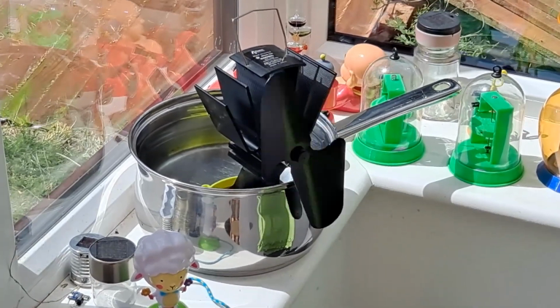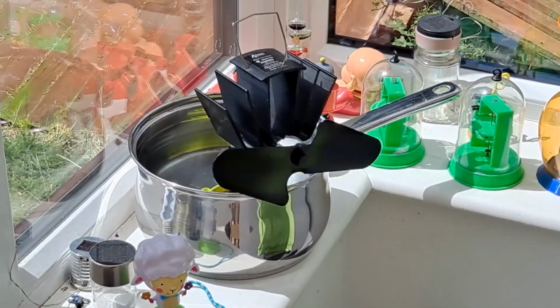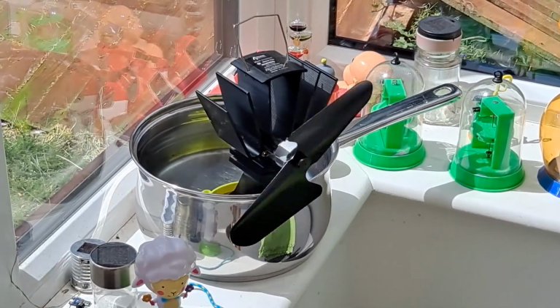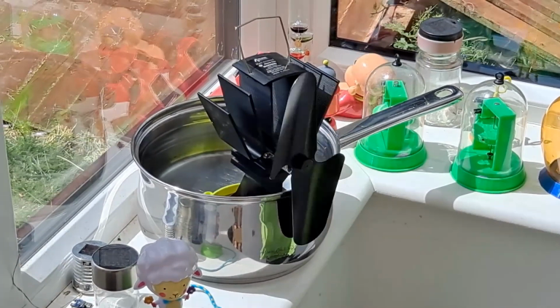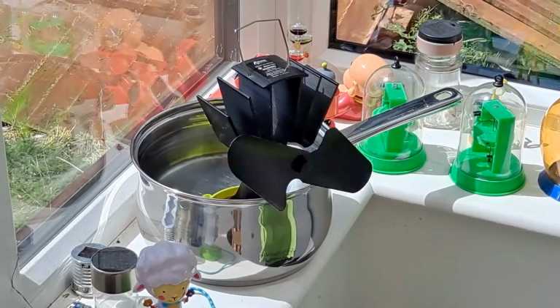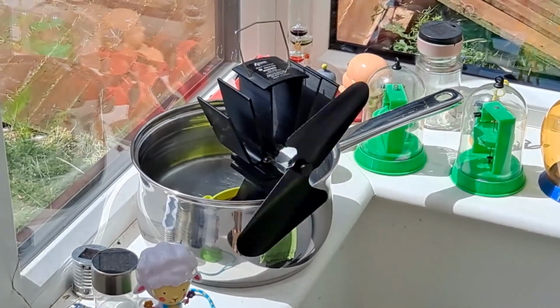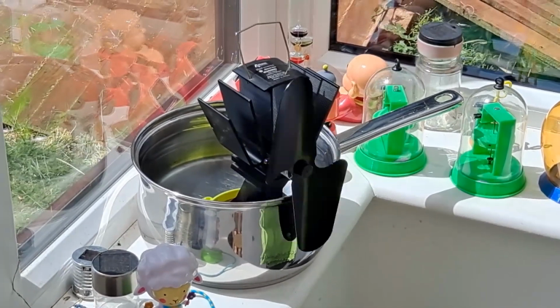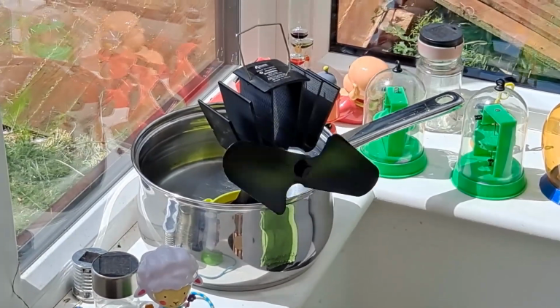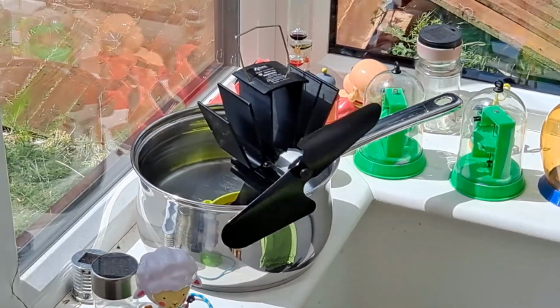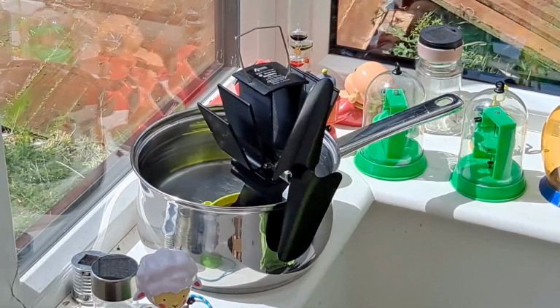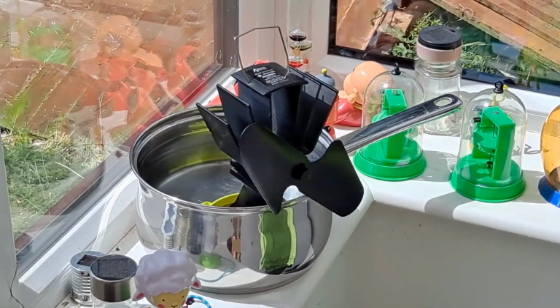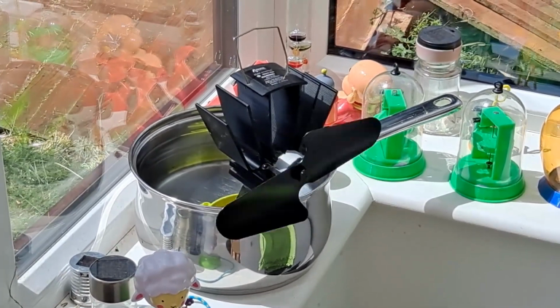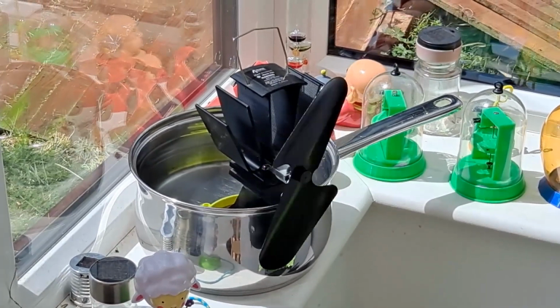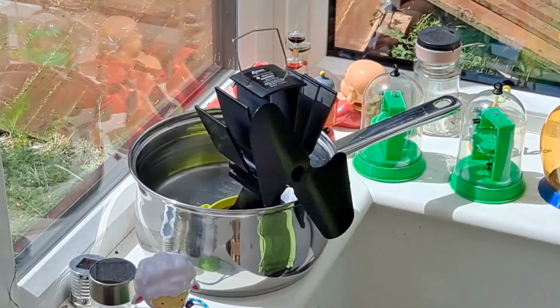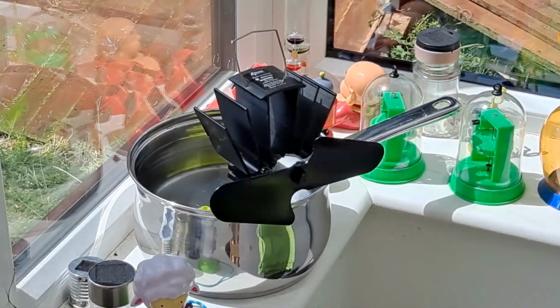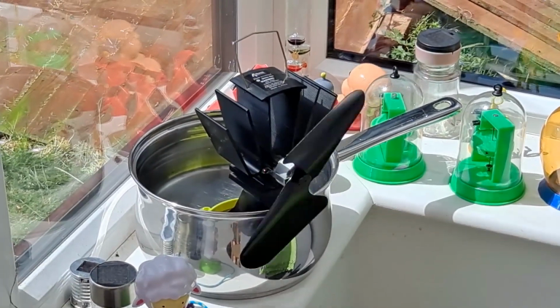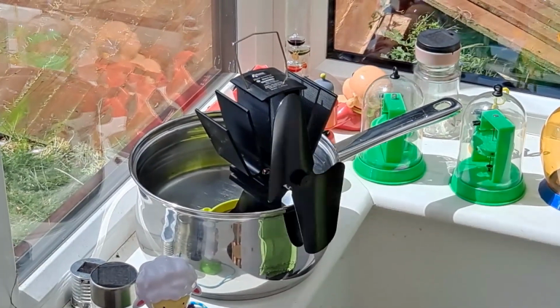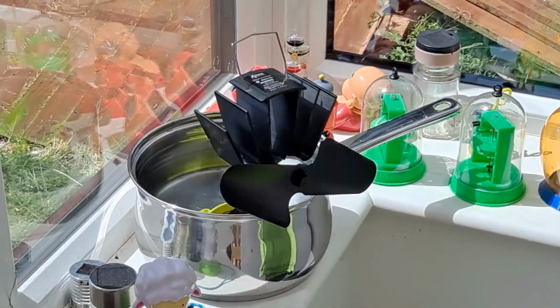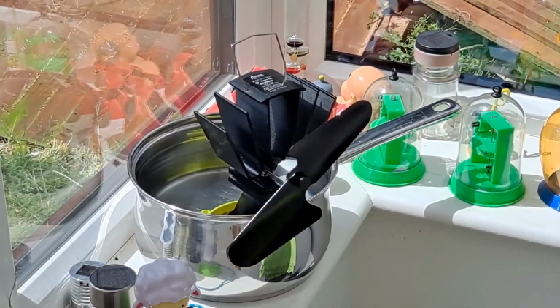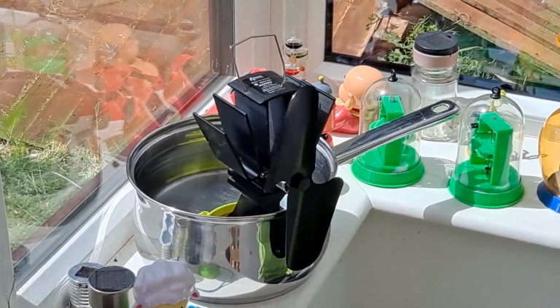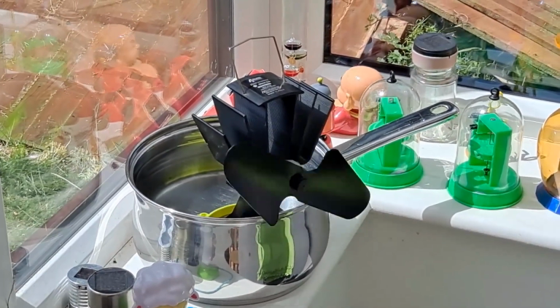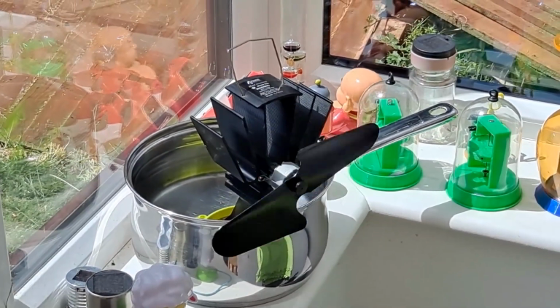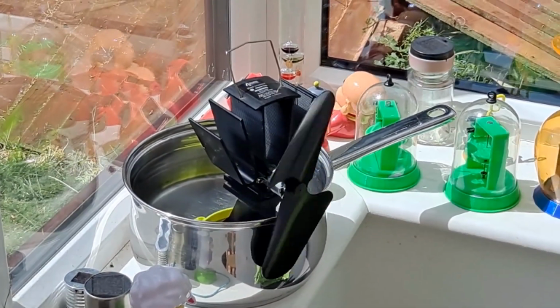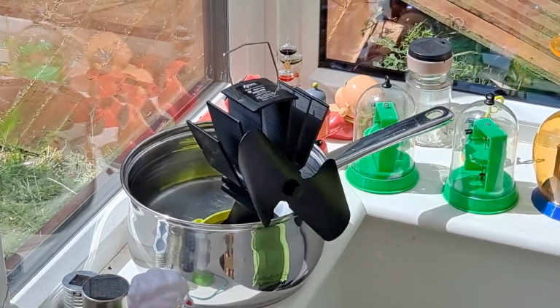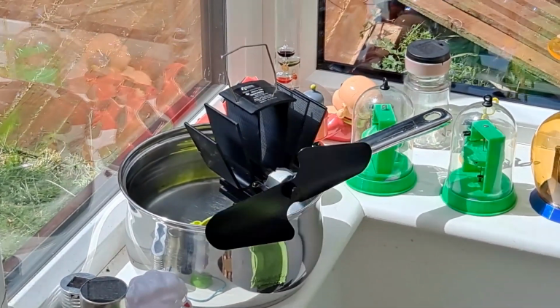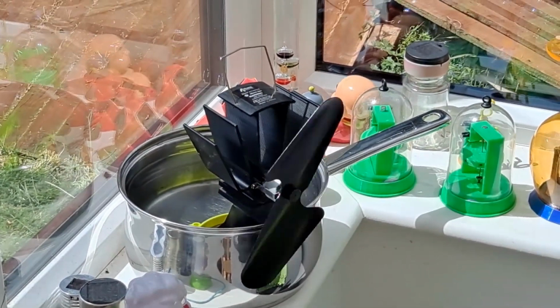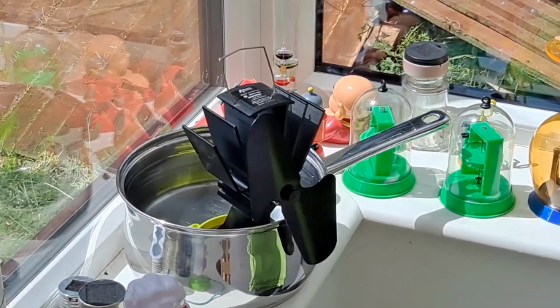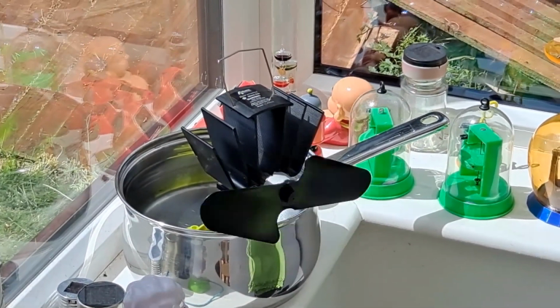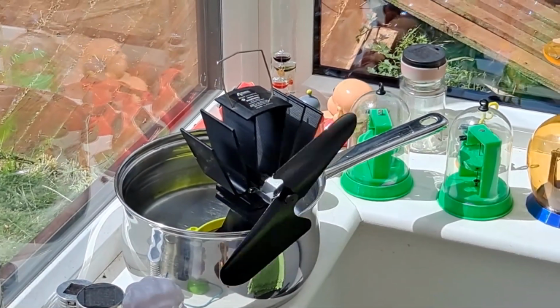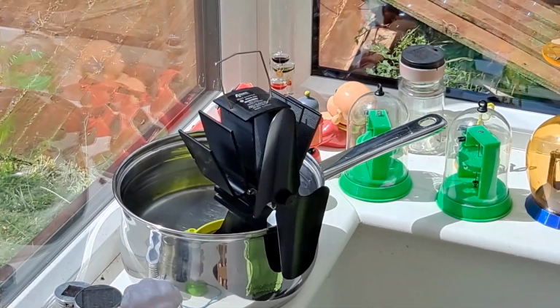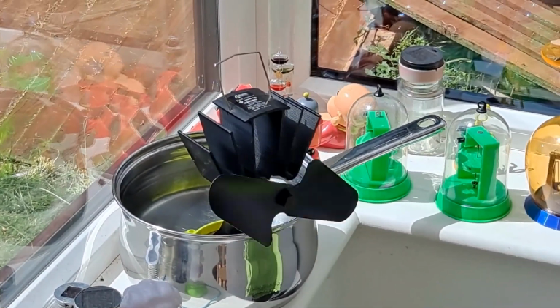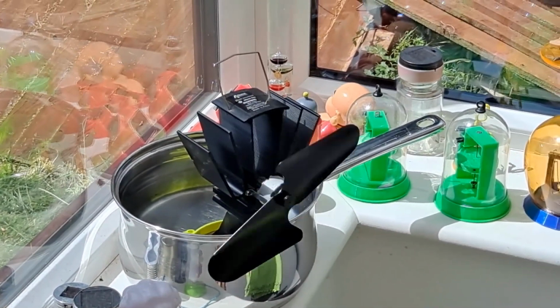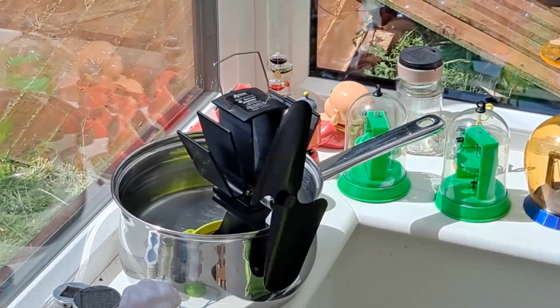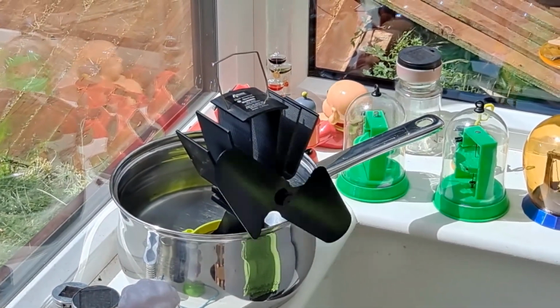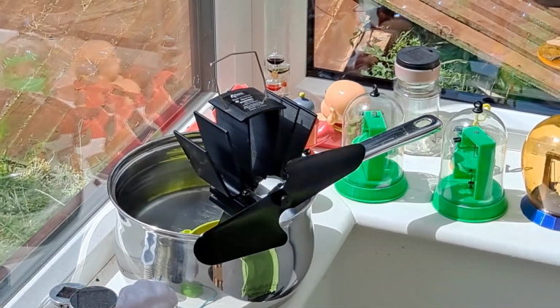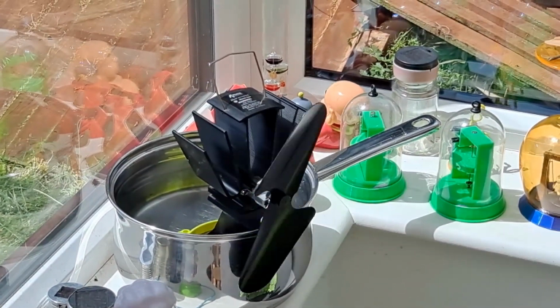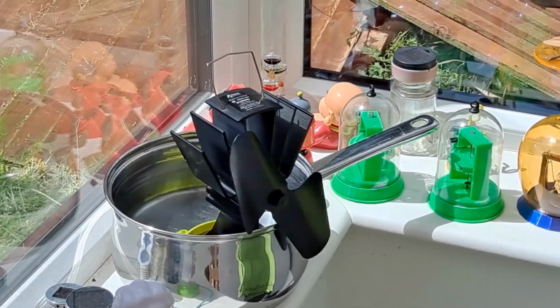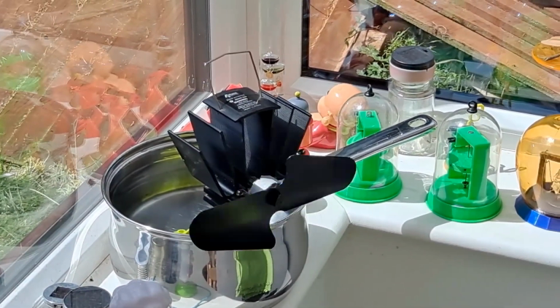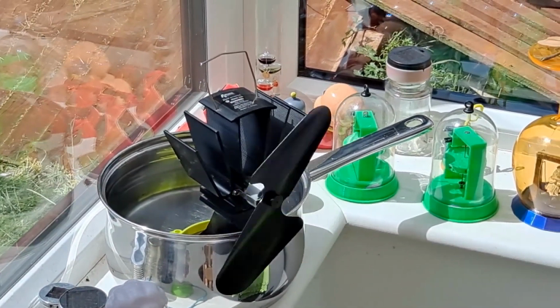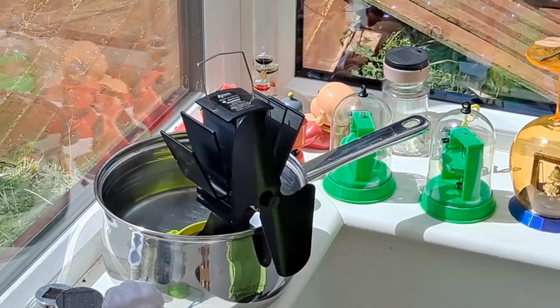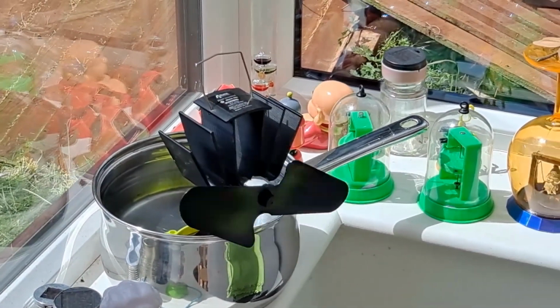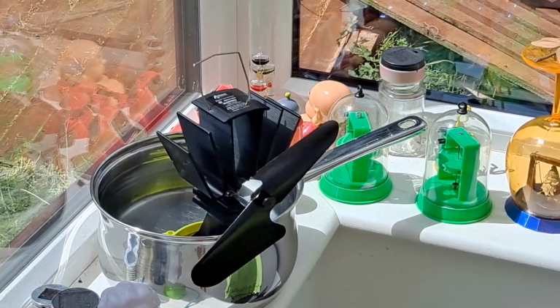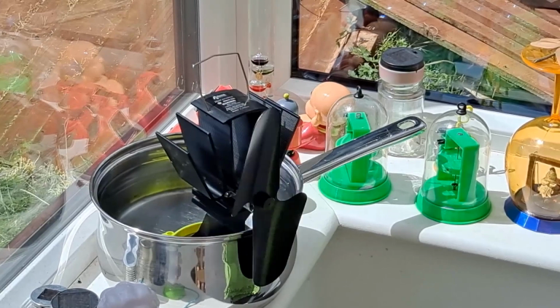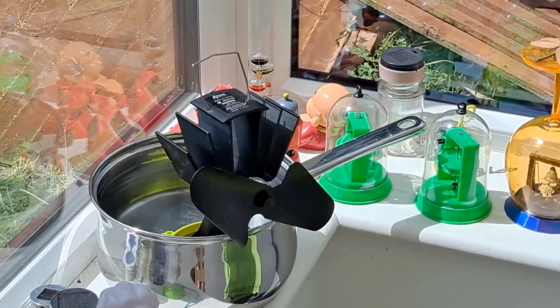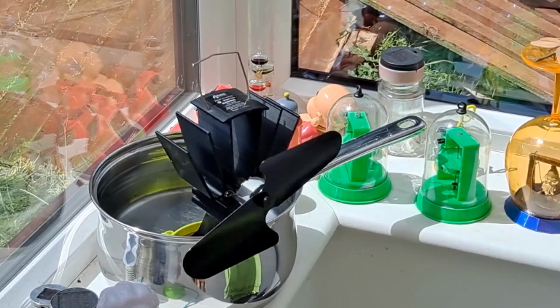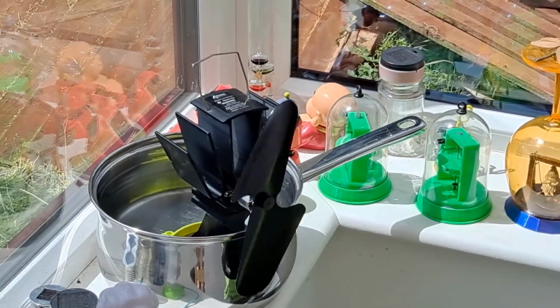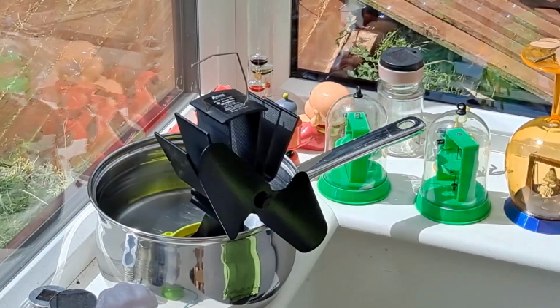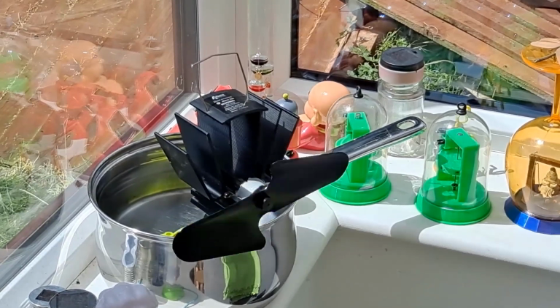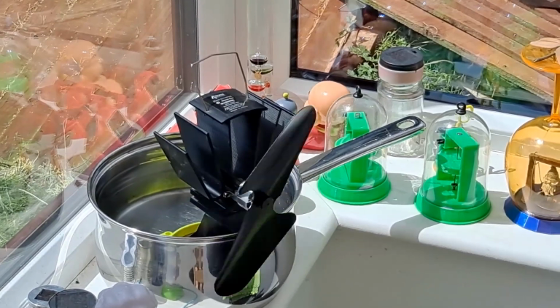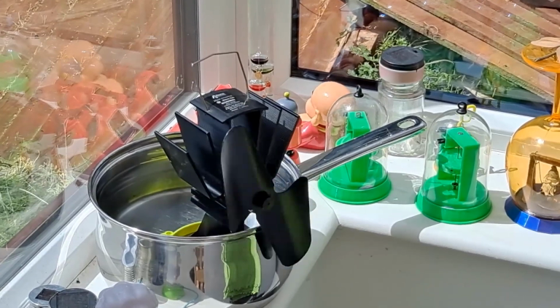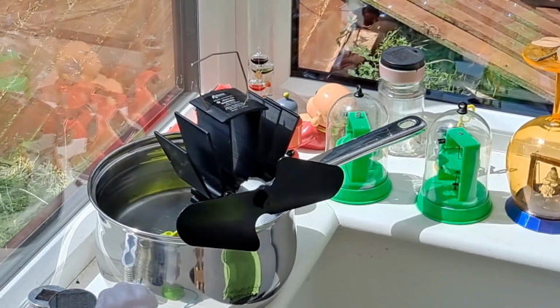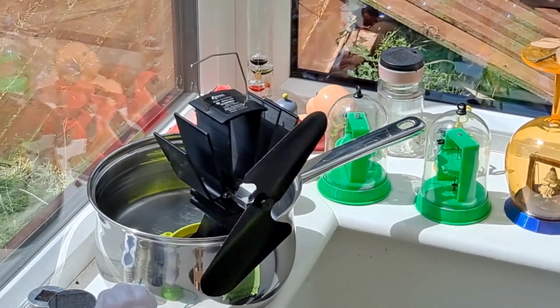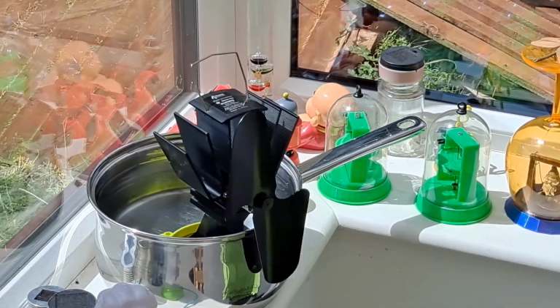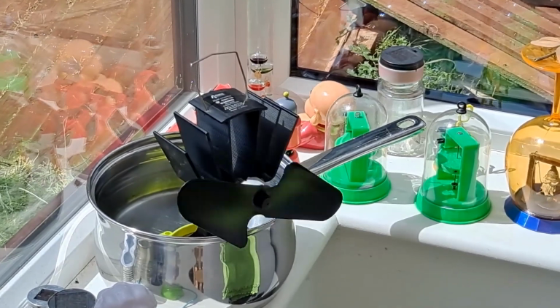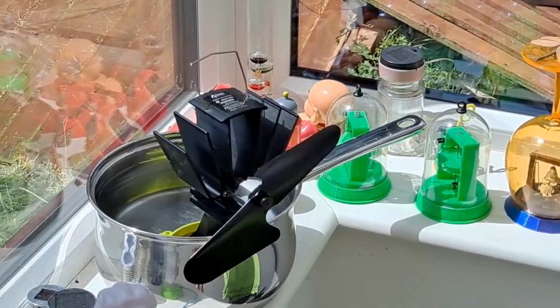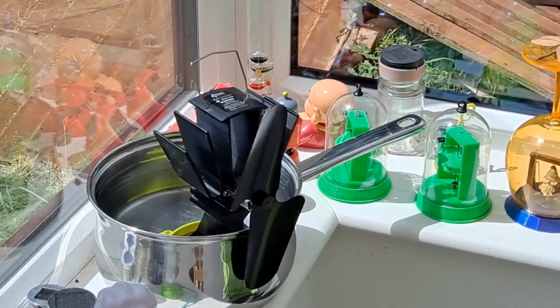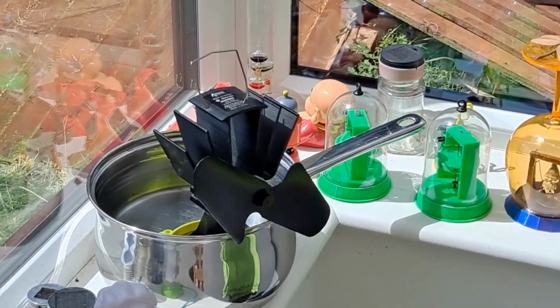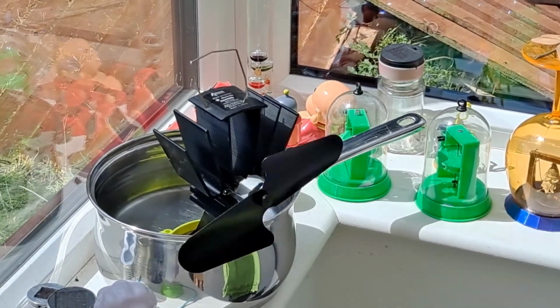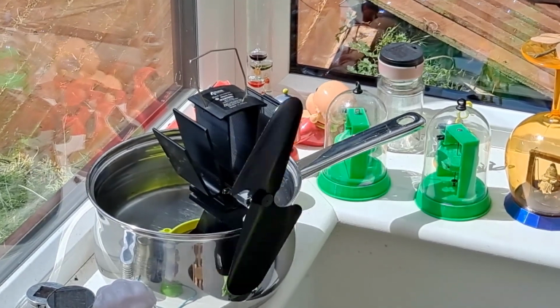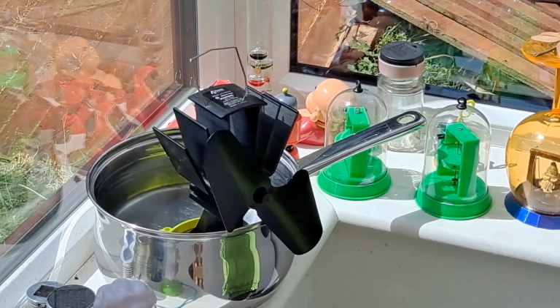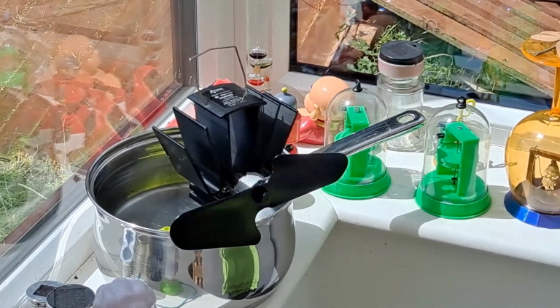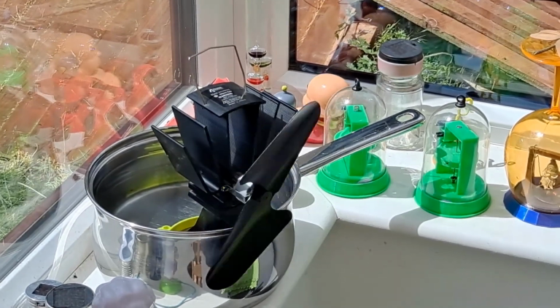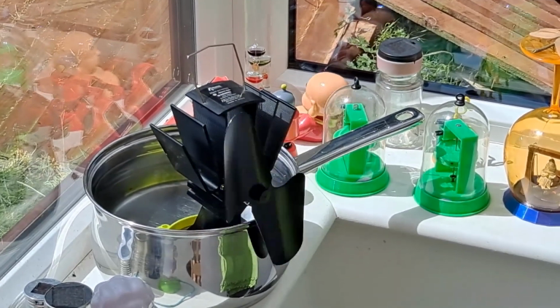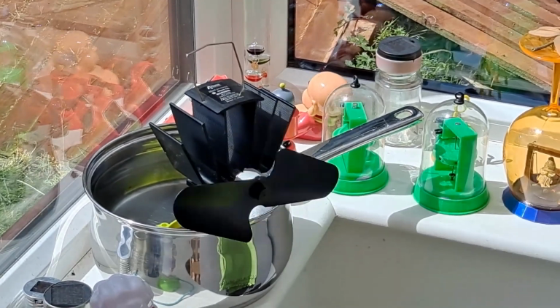My wife won't be happy to leave the saucepan there, so I'll have to see what I can find in a charity shop.